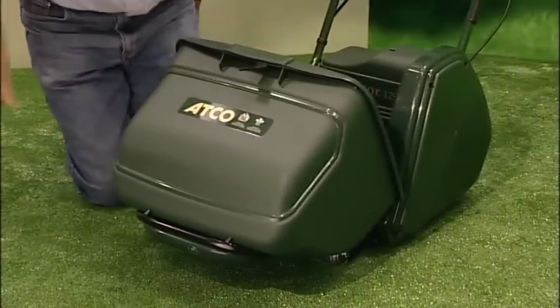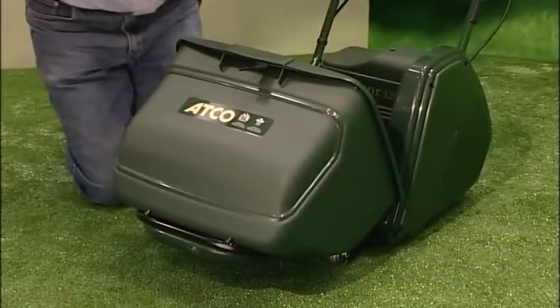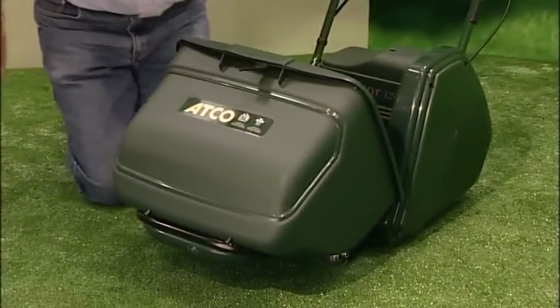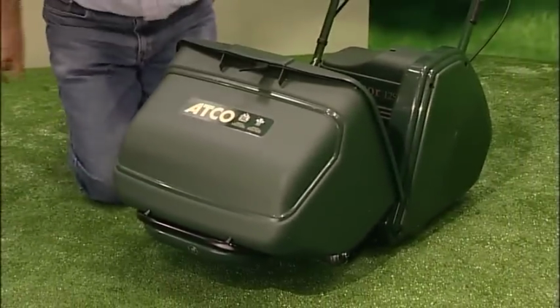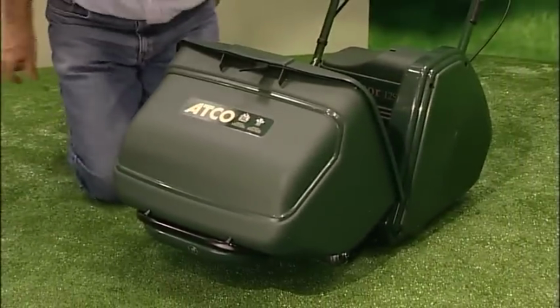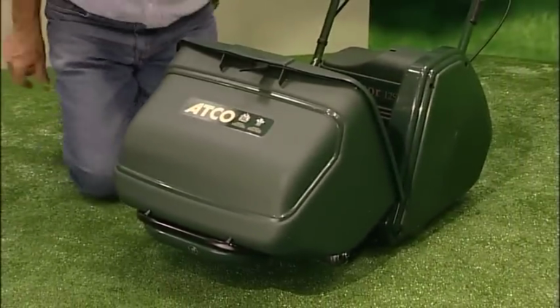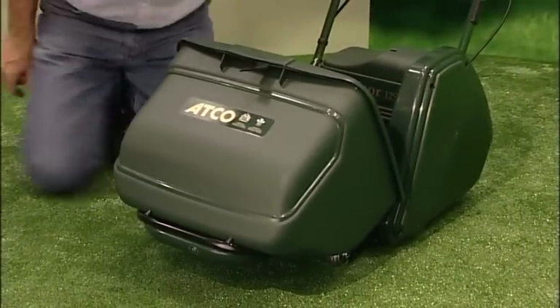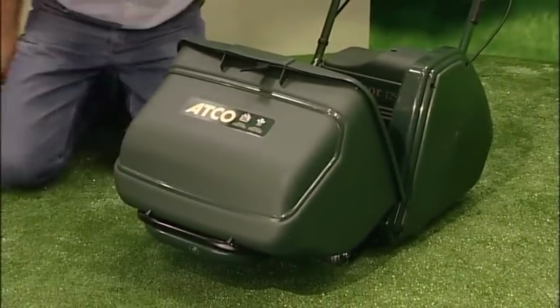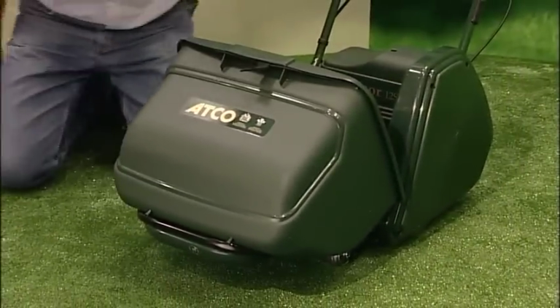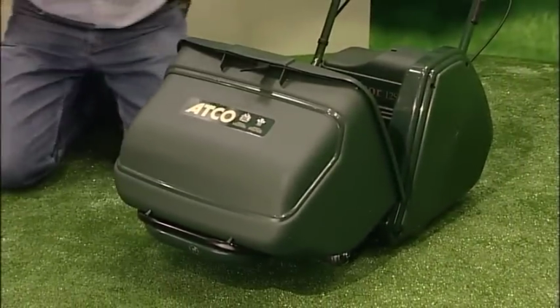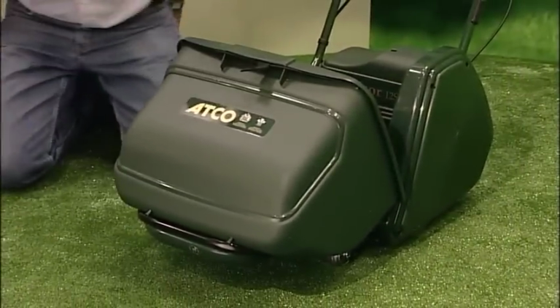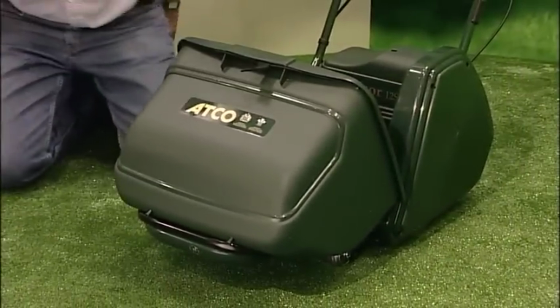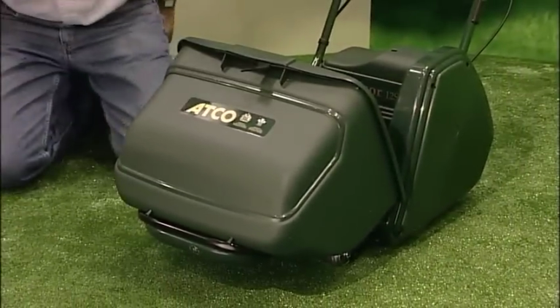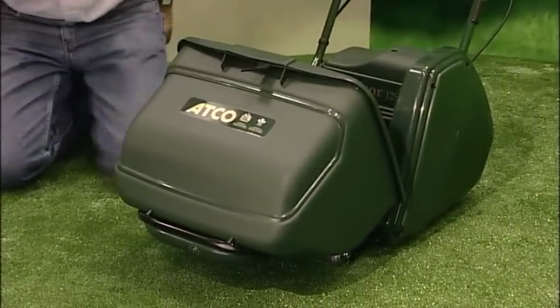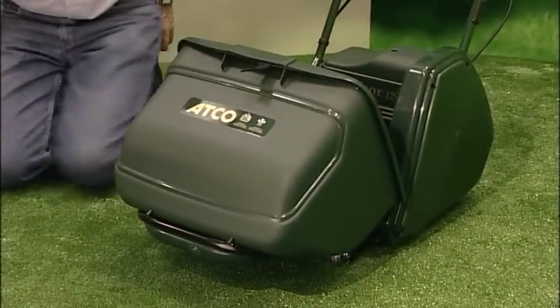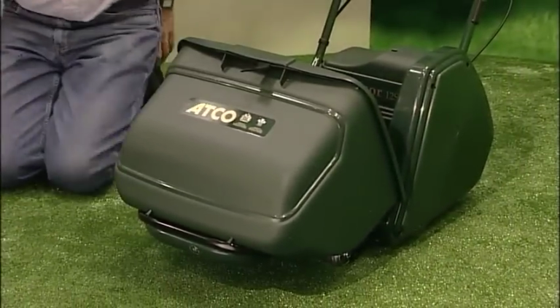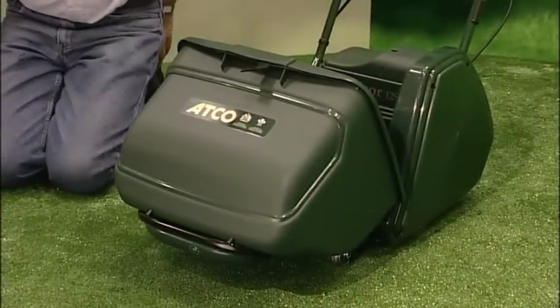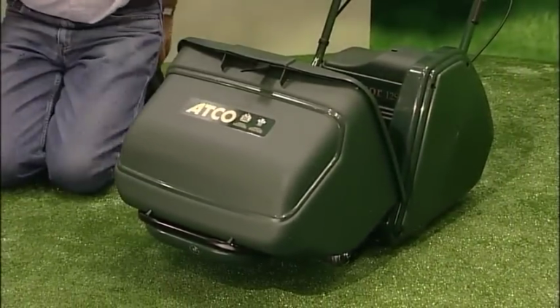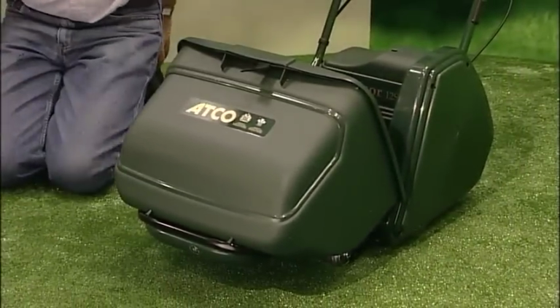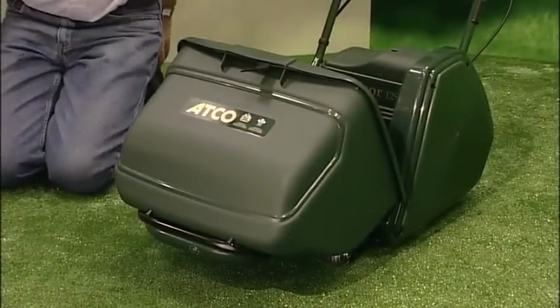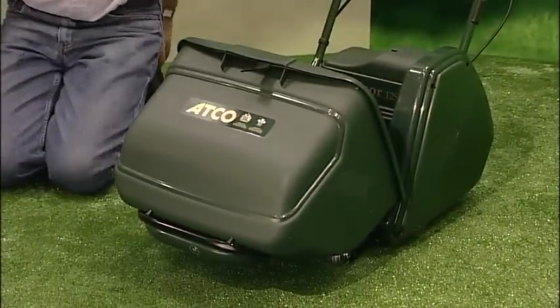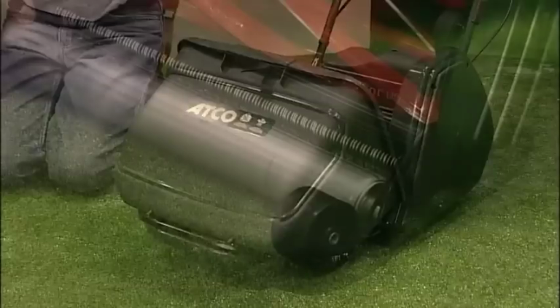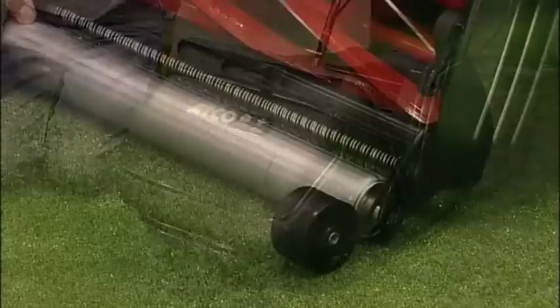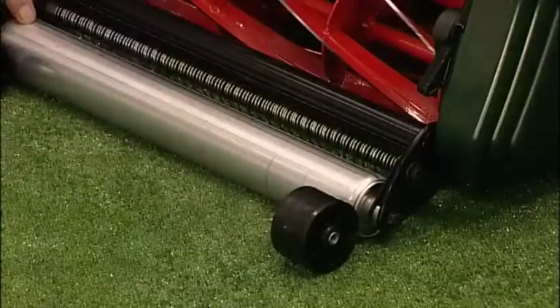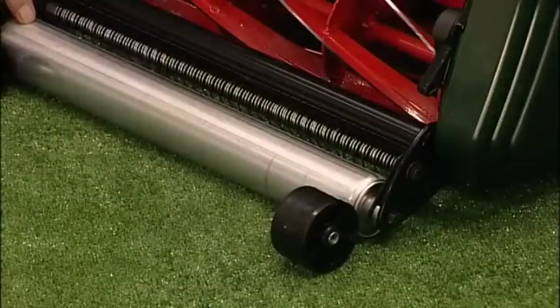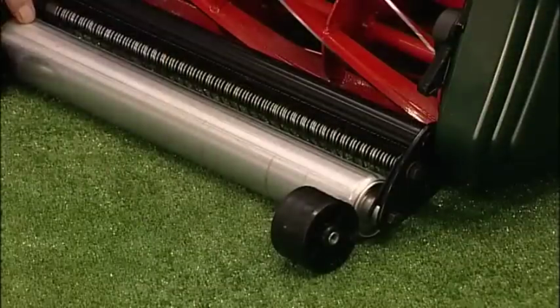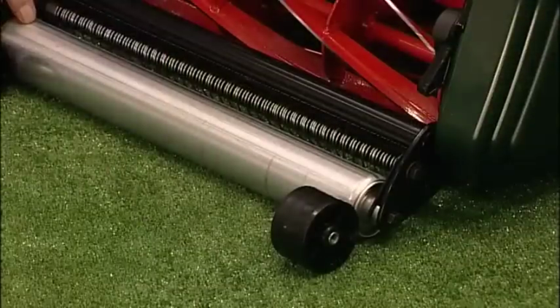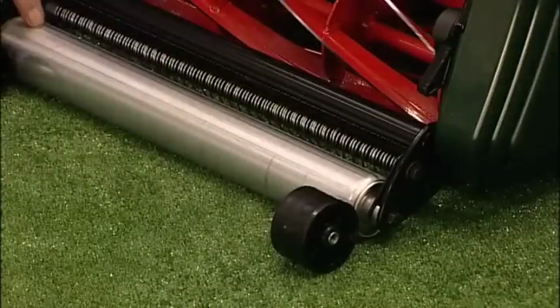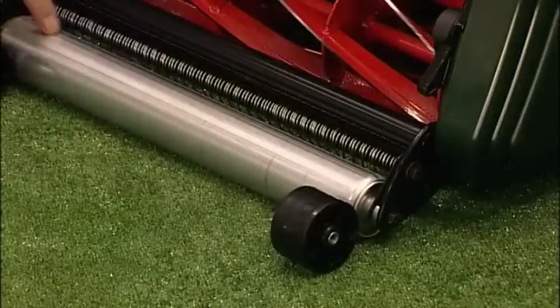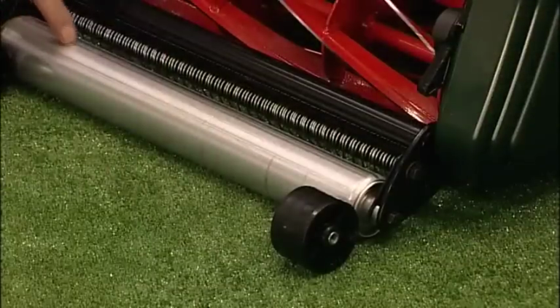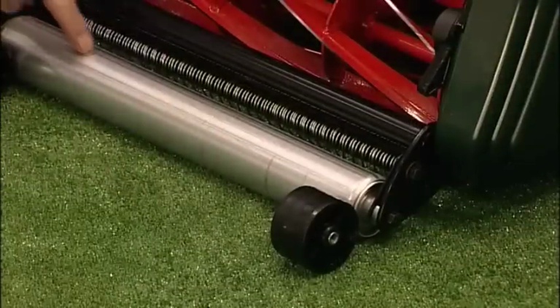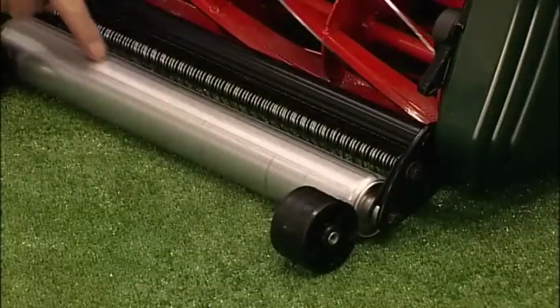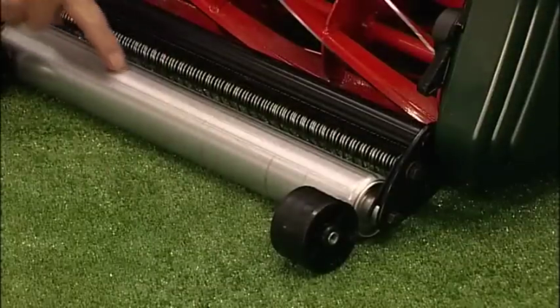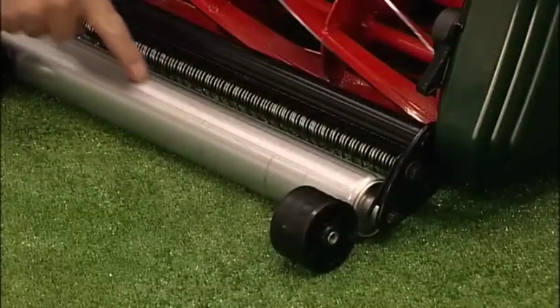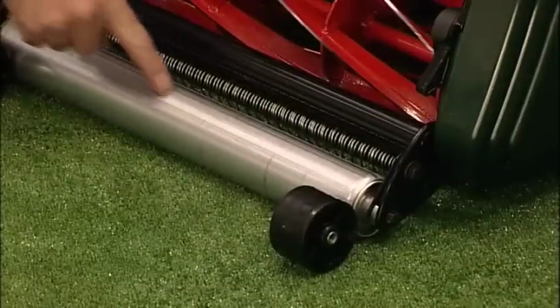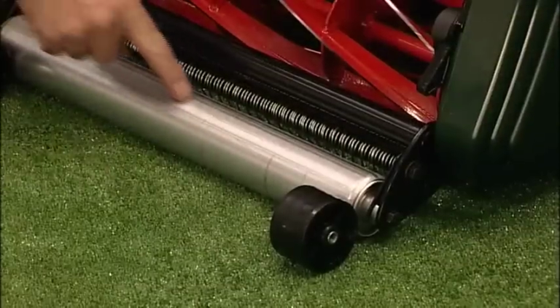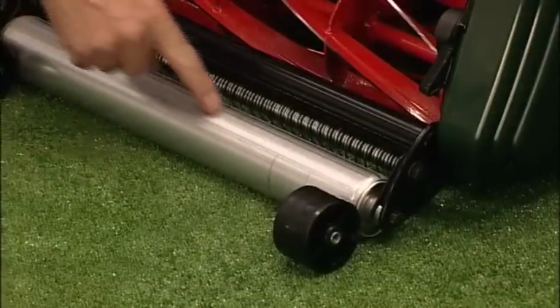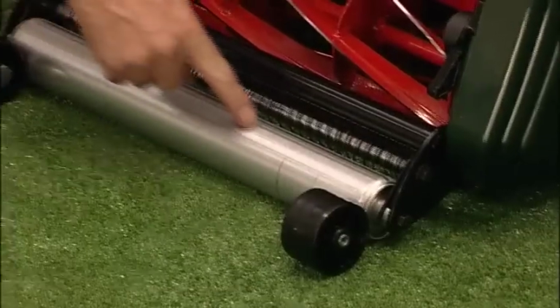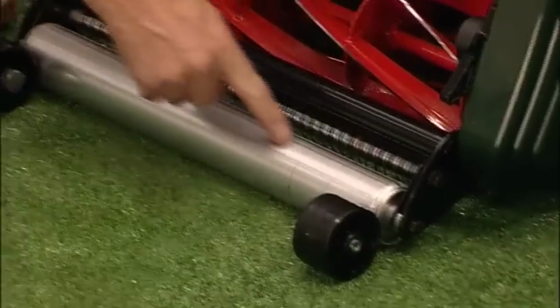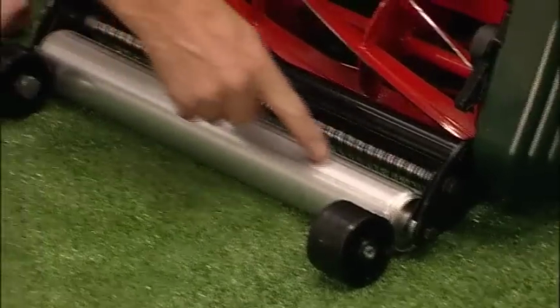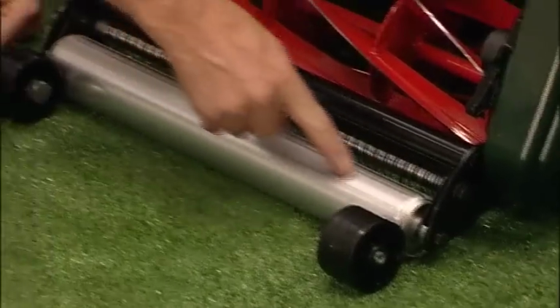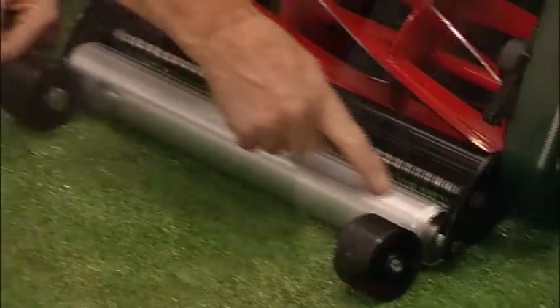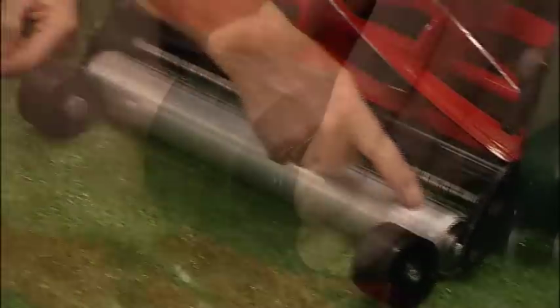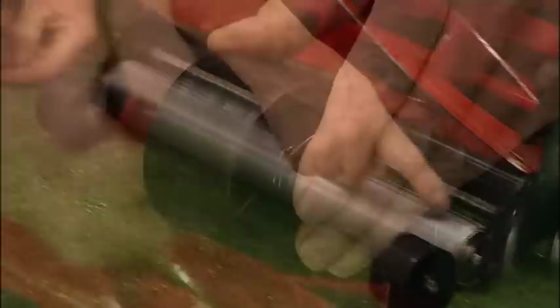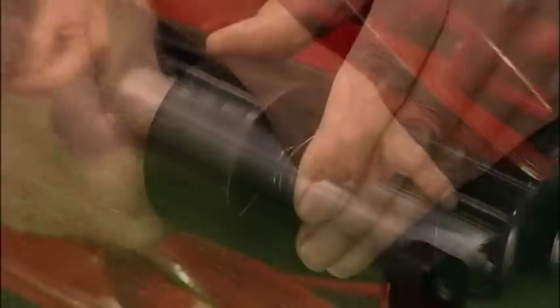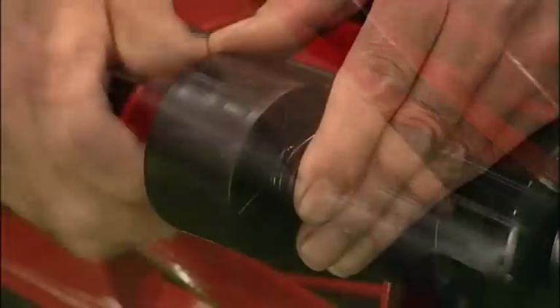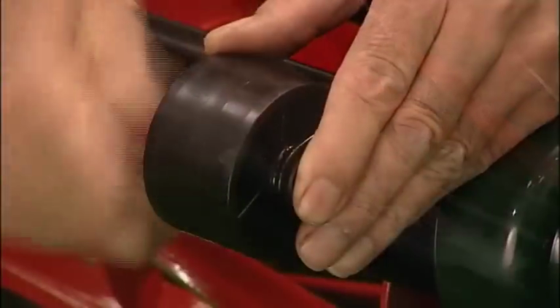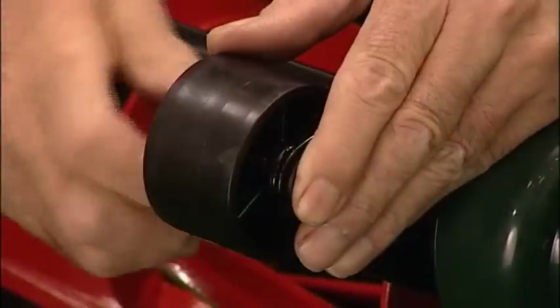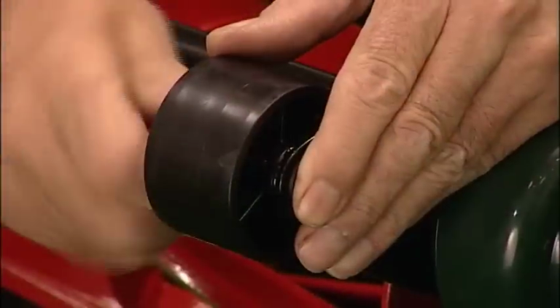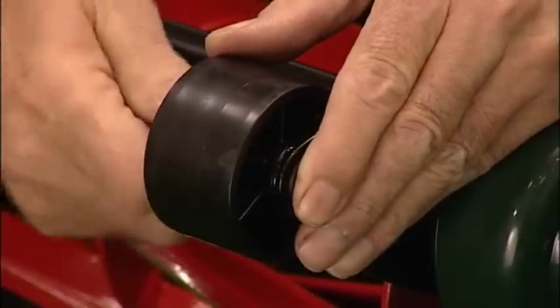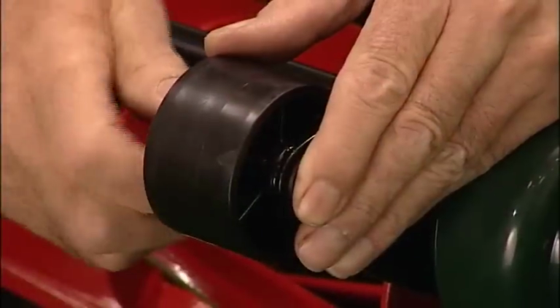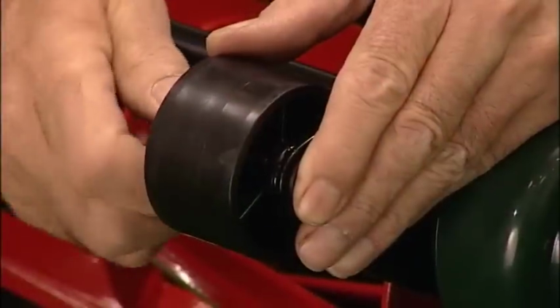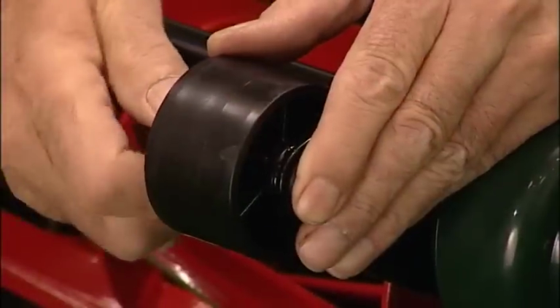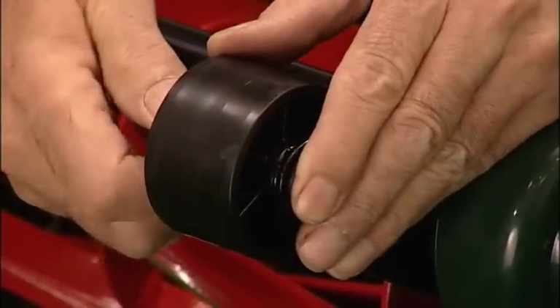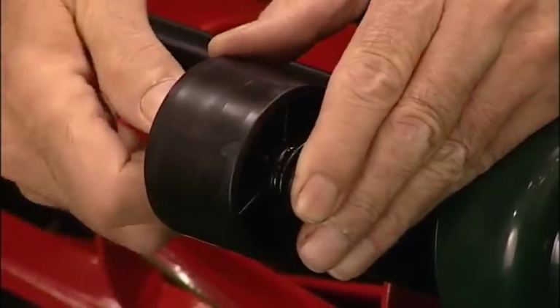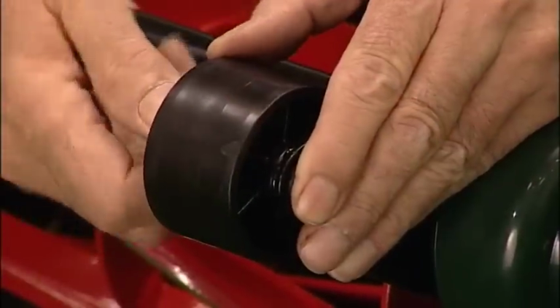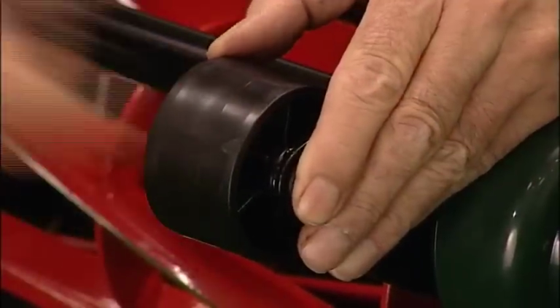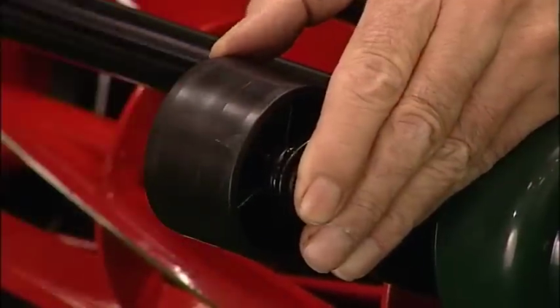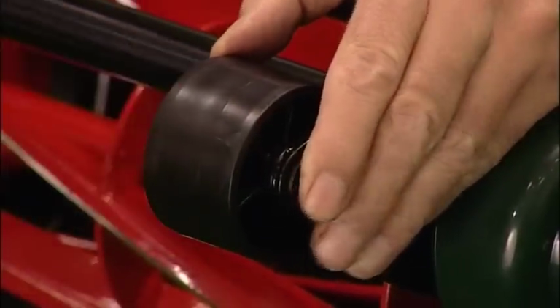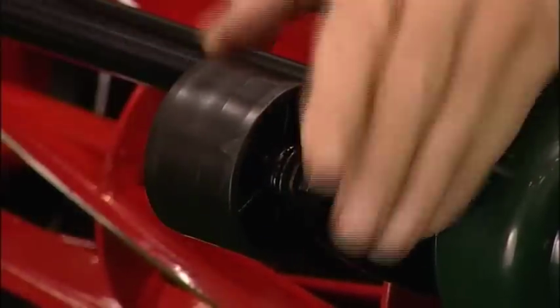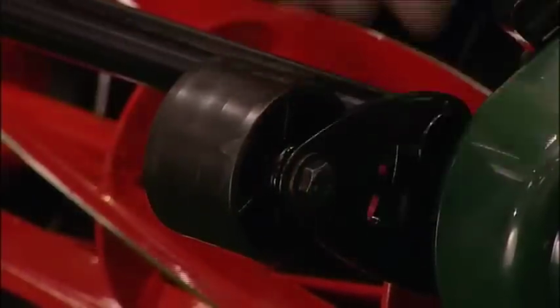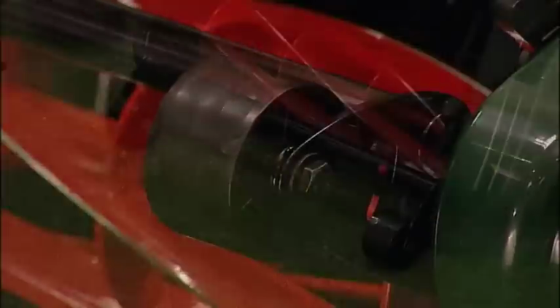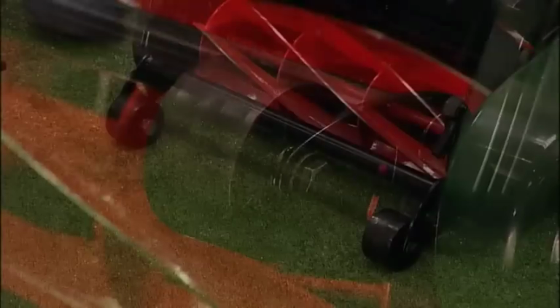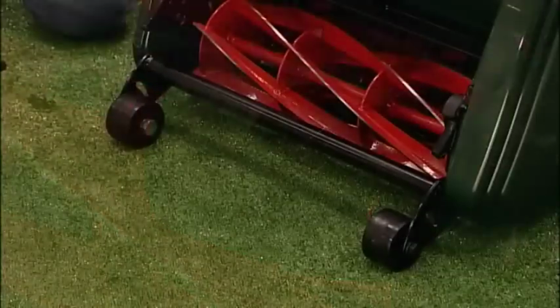Well, that's all the assembly done, but should you need it, there's a side wheel kit included for mowing in longer grass too.